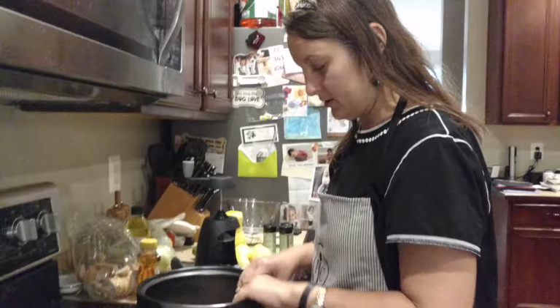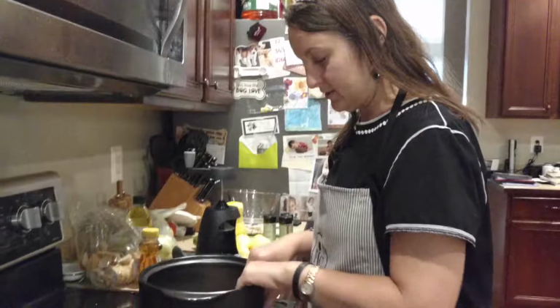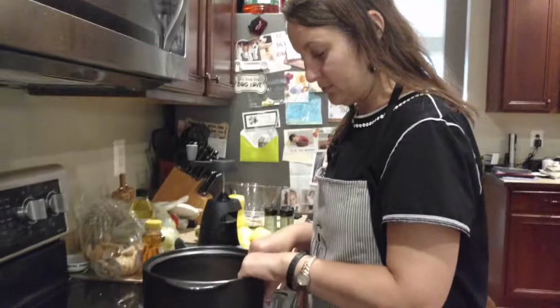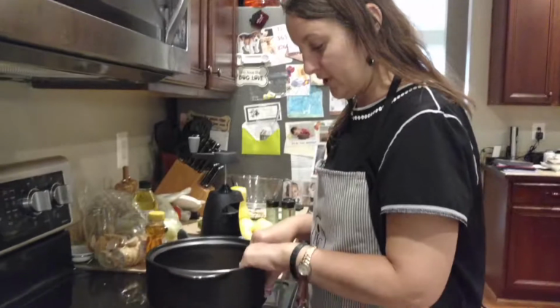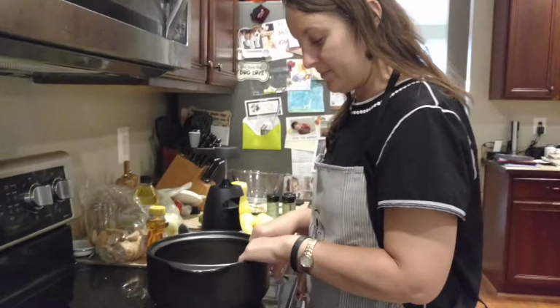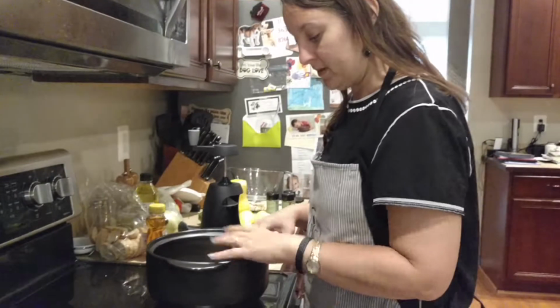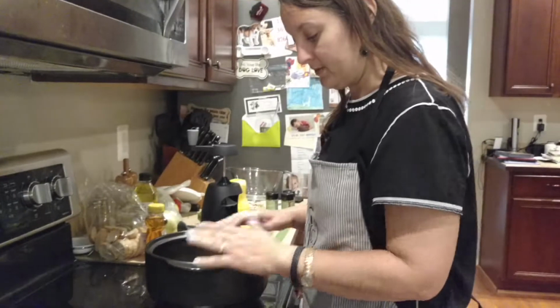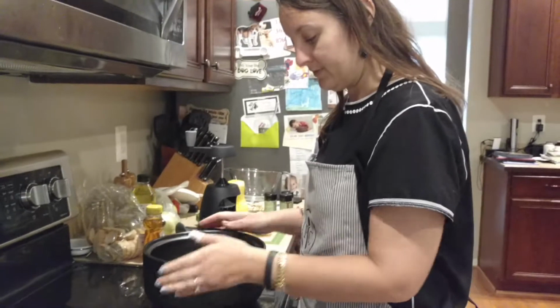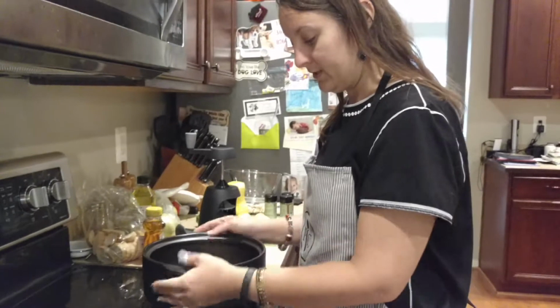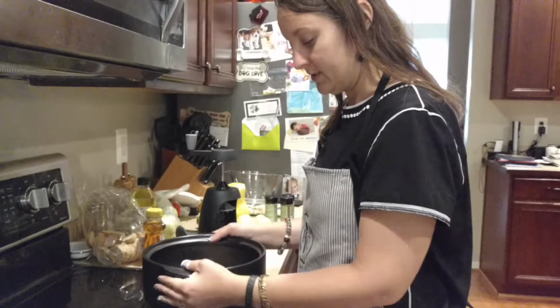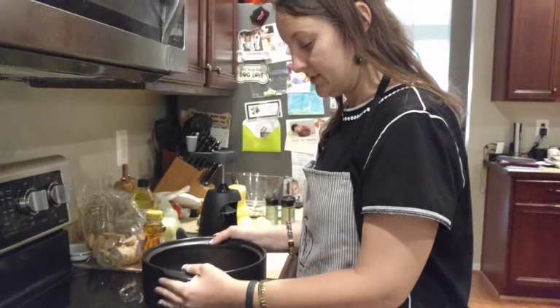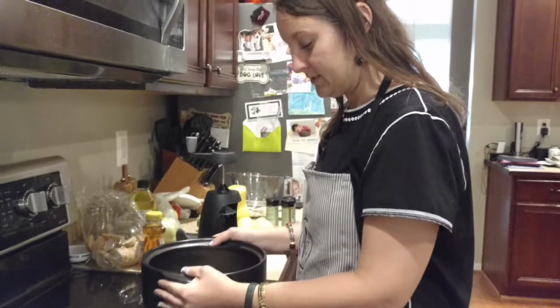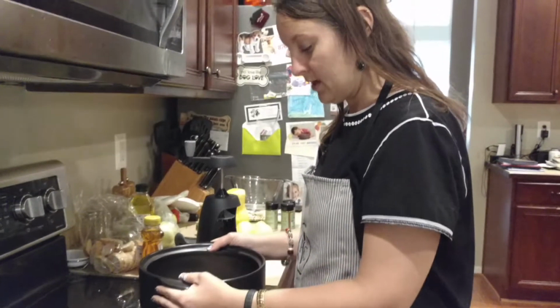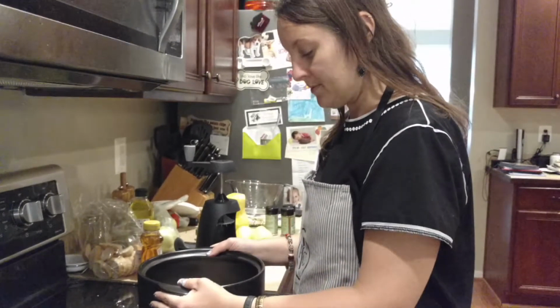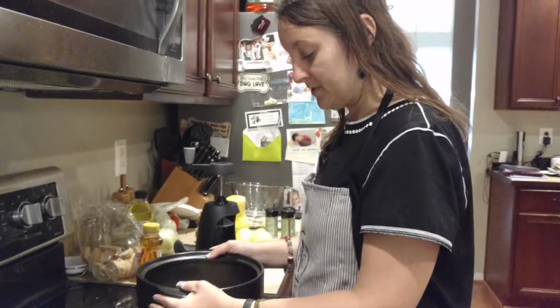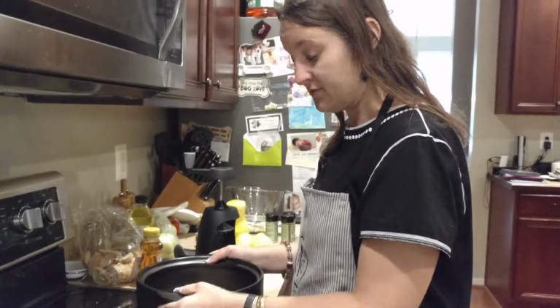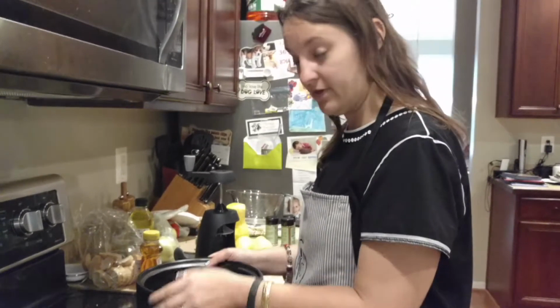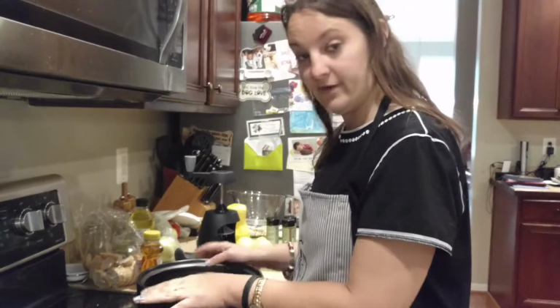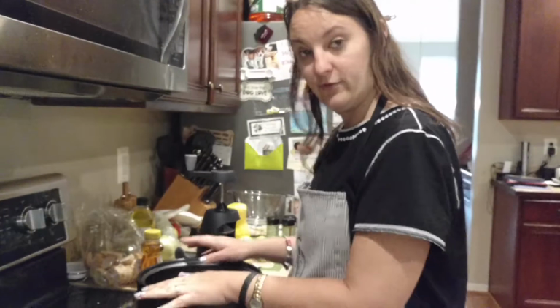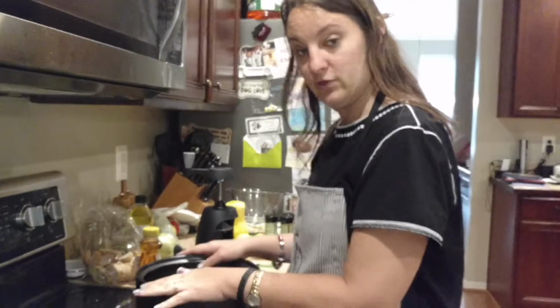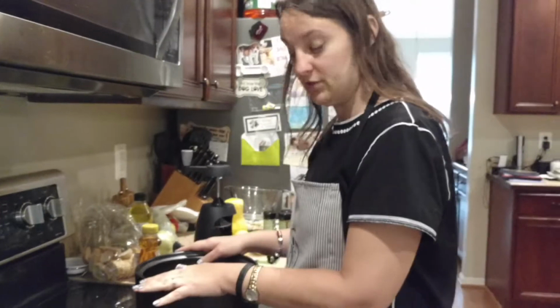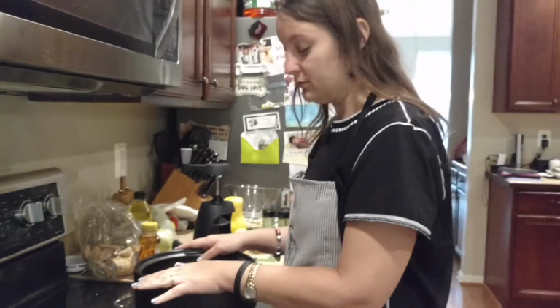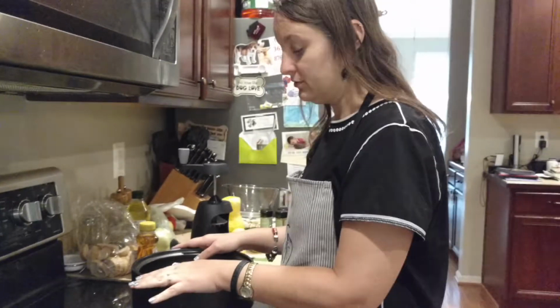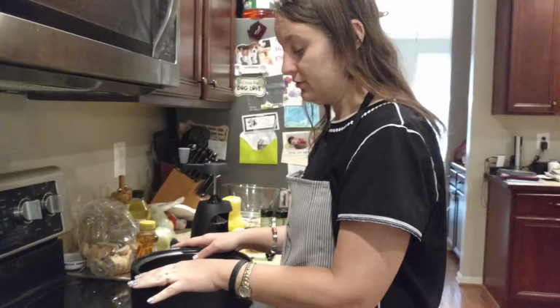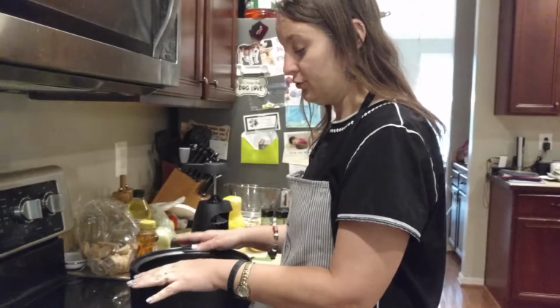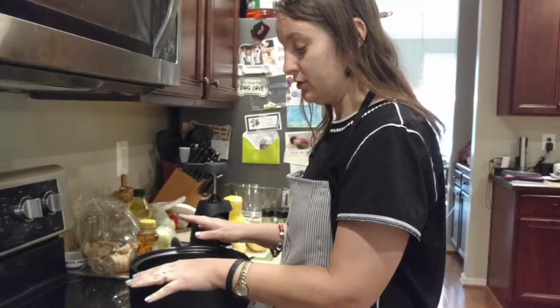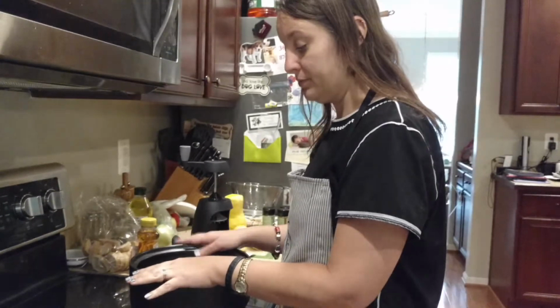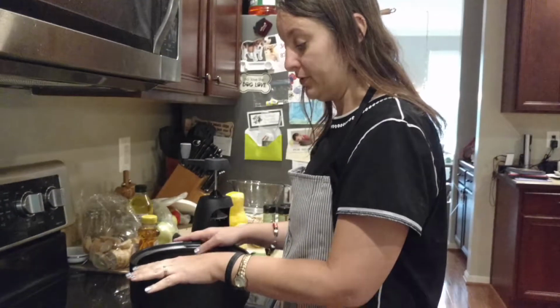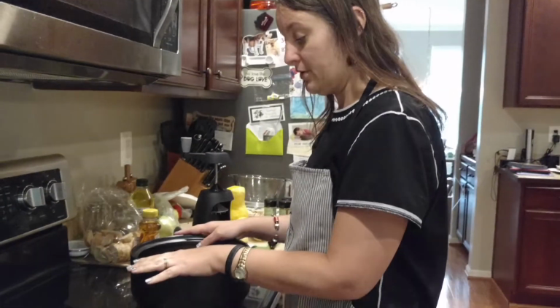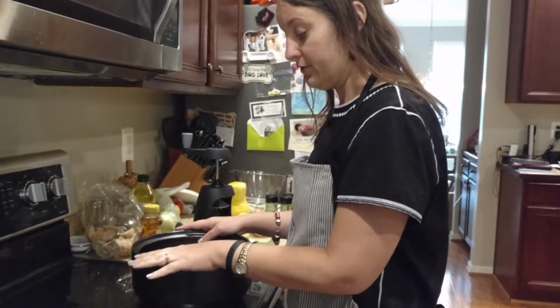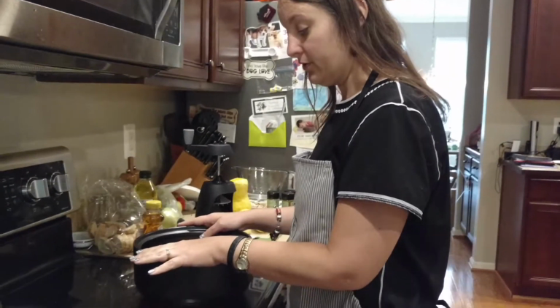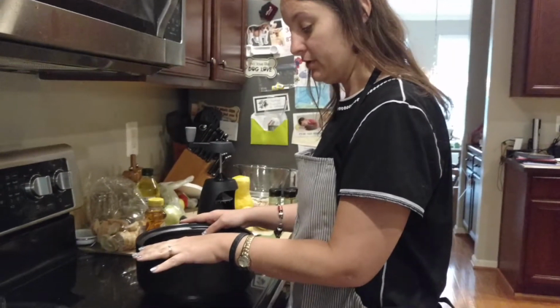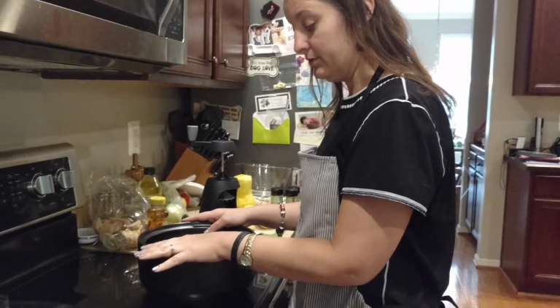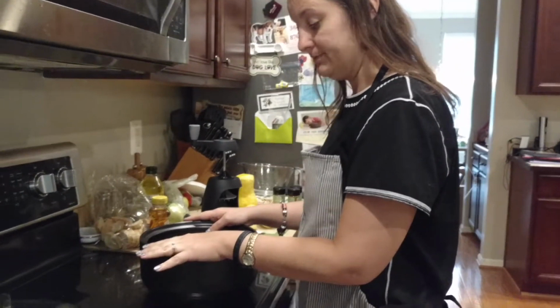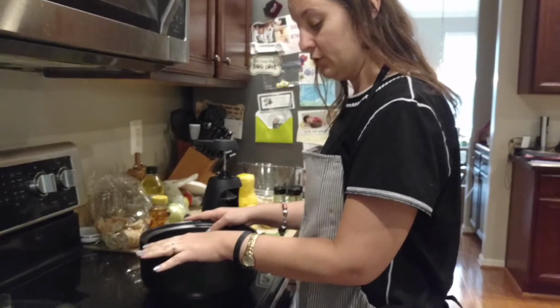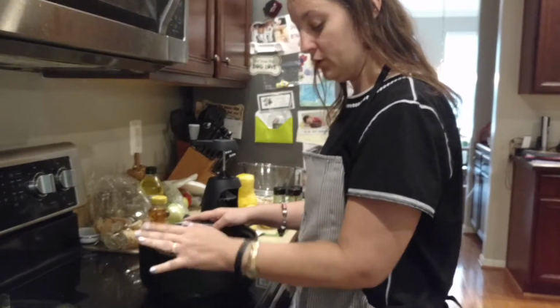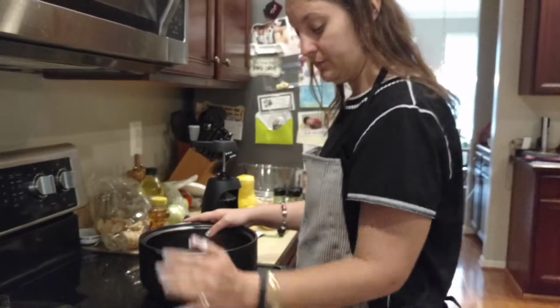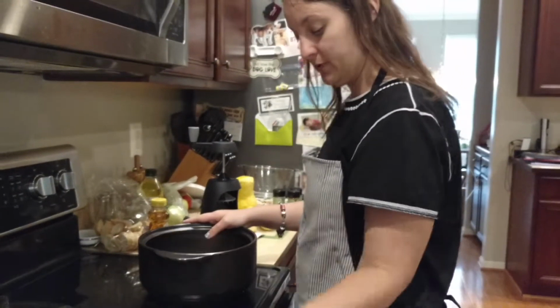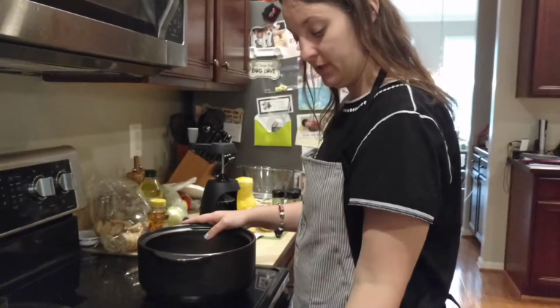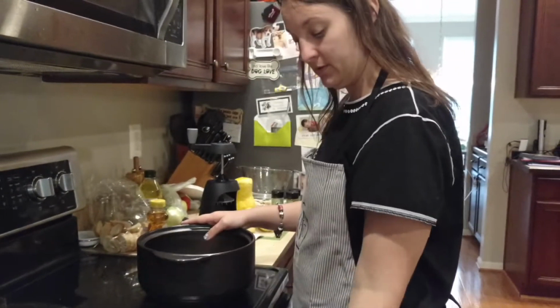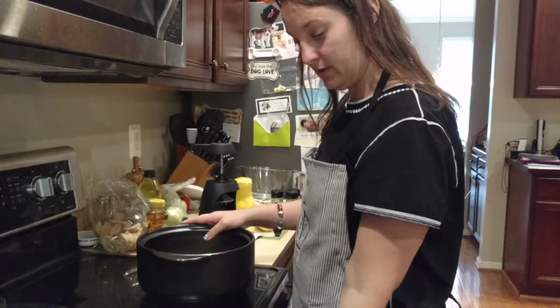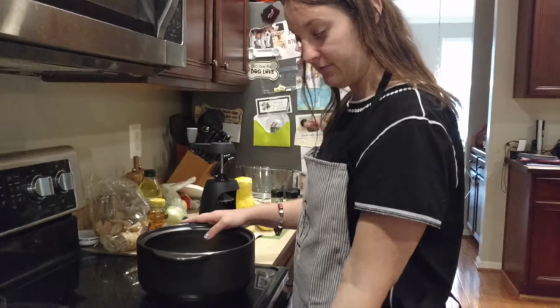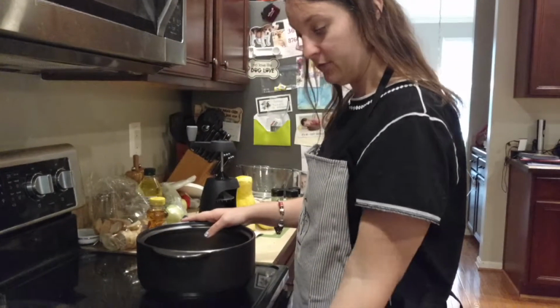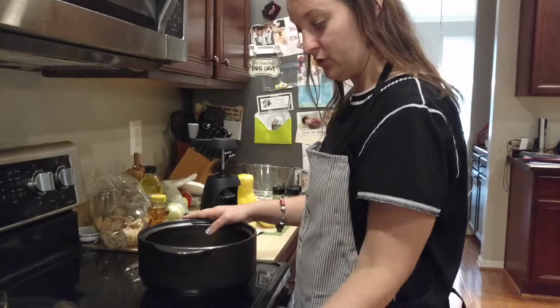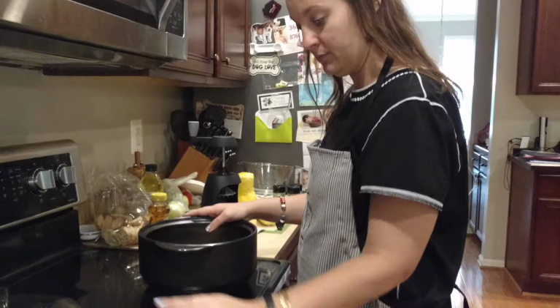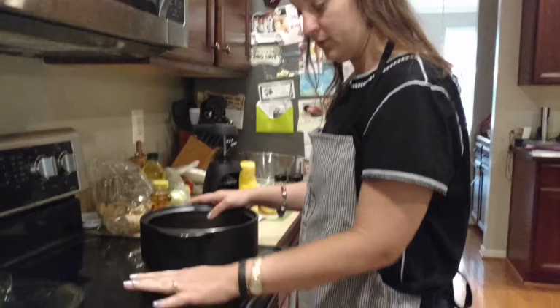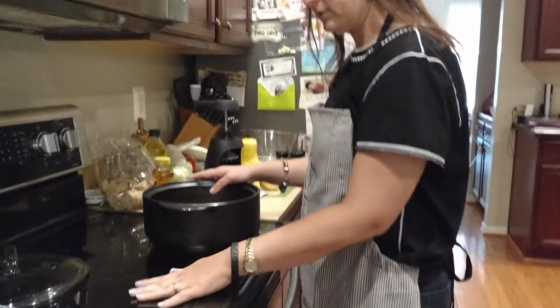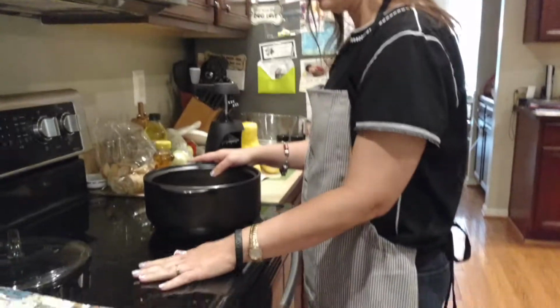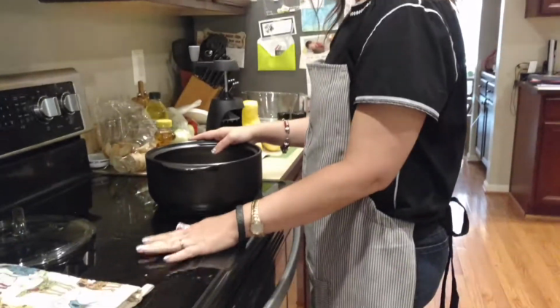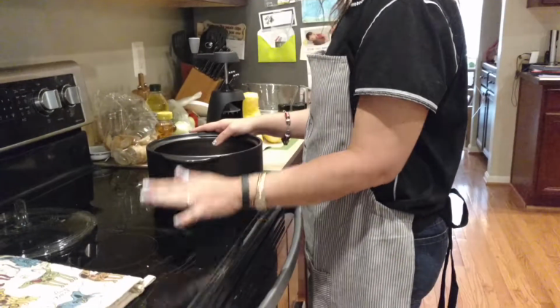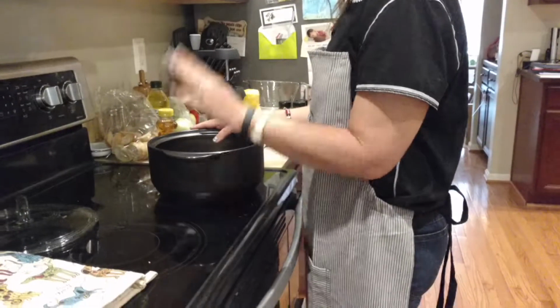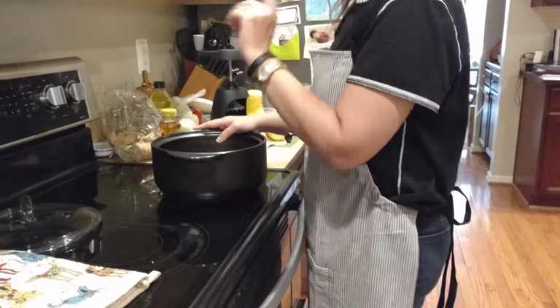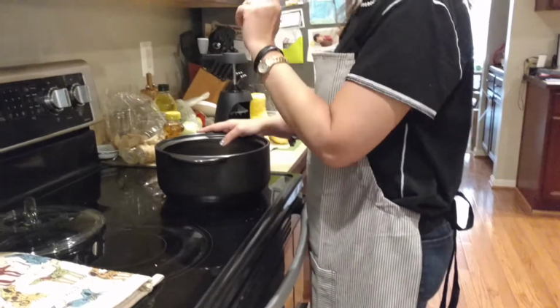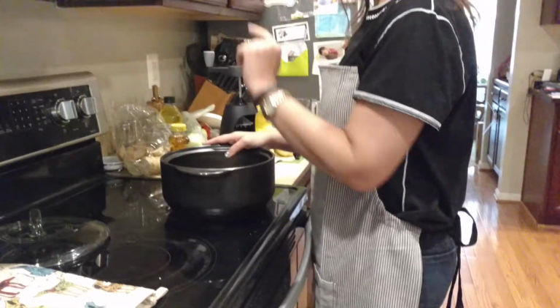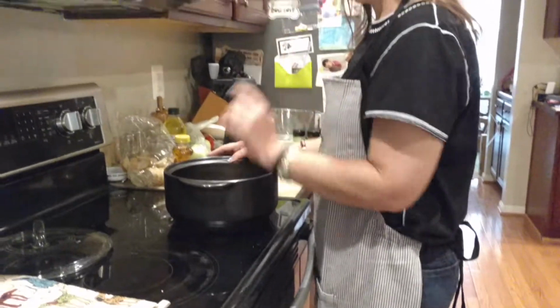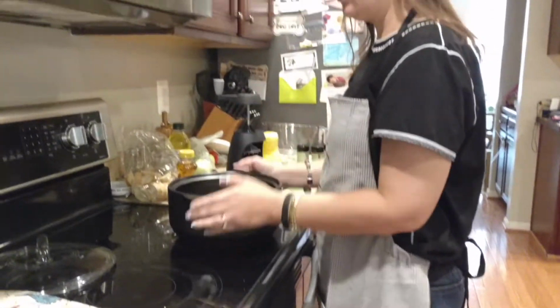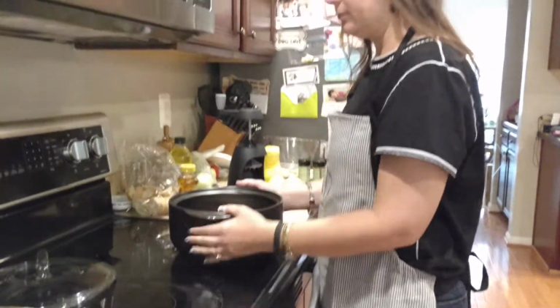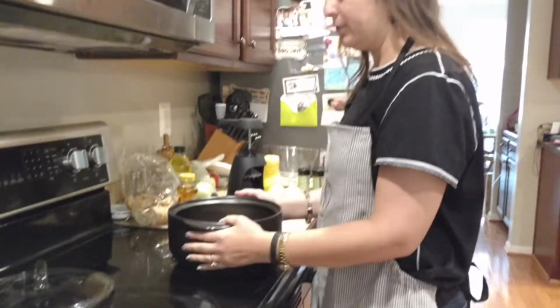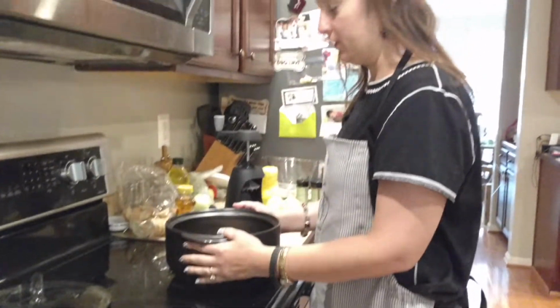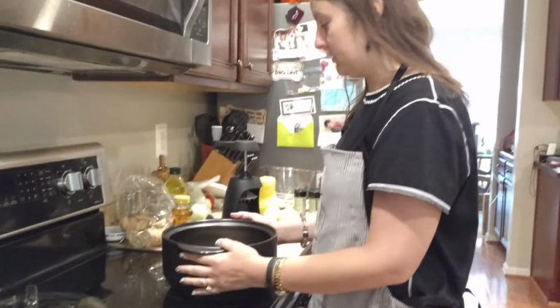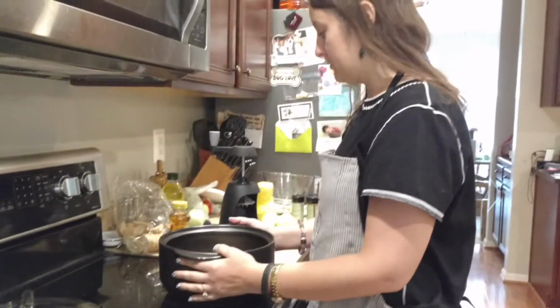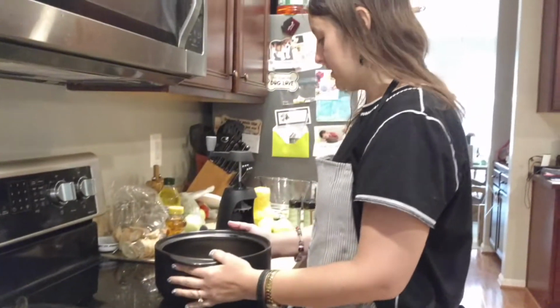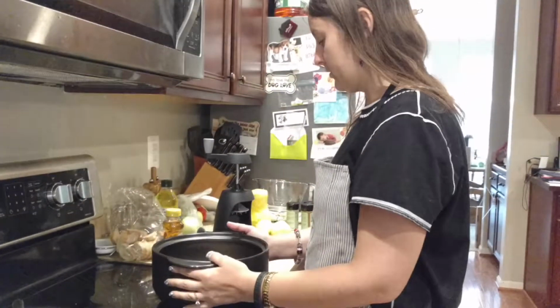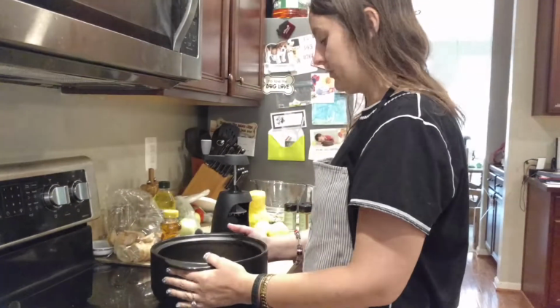This is ceramic. This is very versatile. You can put it on the grill, you can put it in the oven, you can put it on the stove, and you can put it in the microwave.